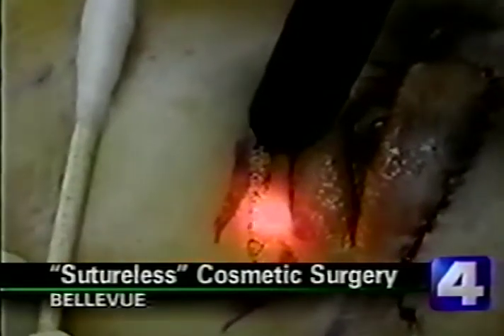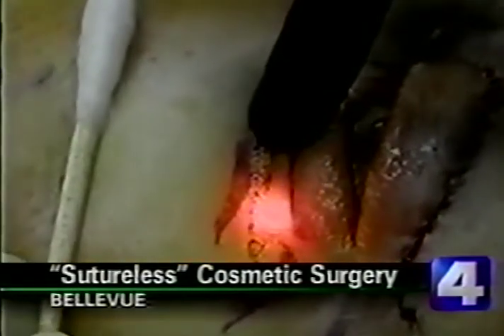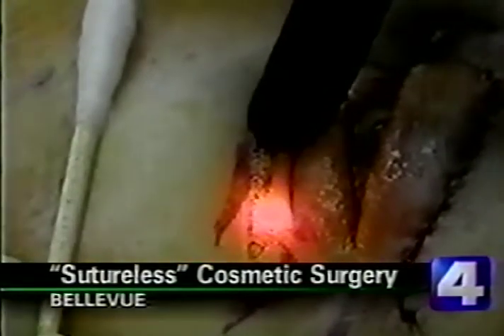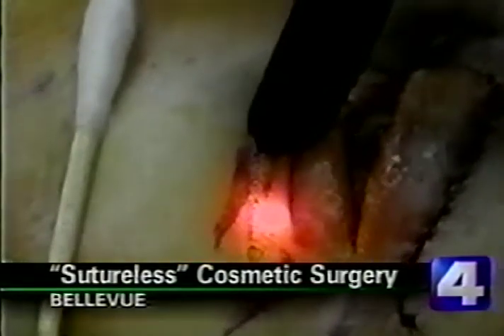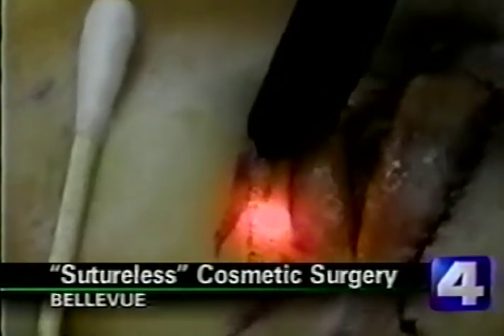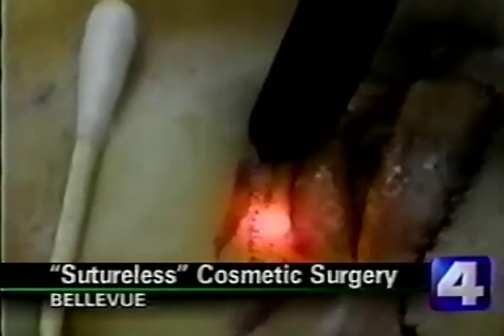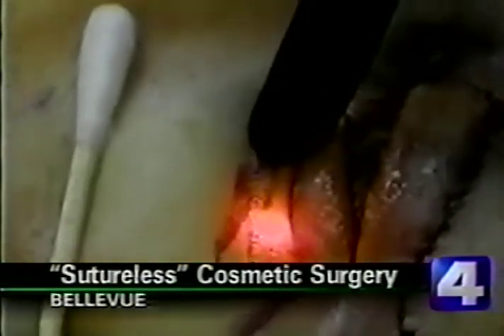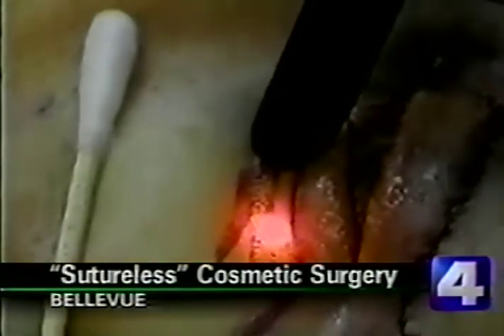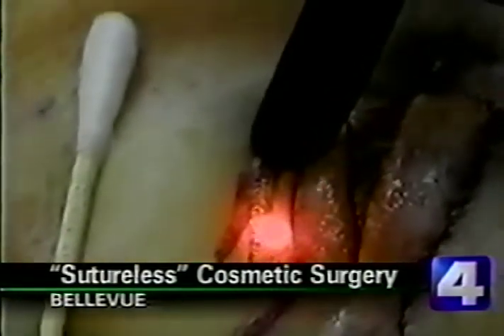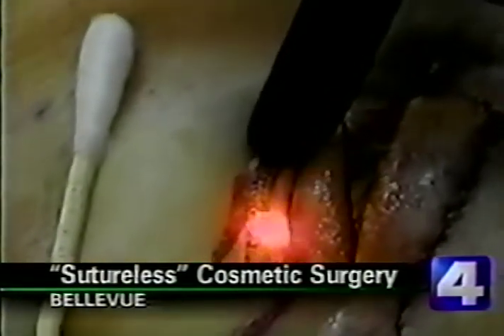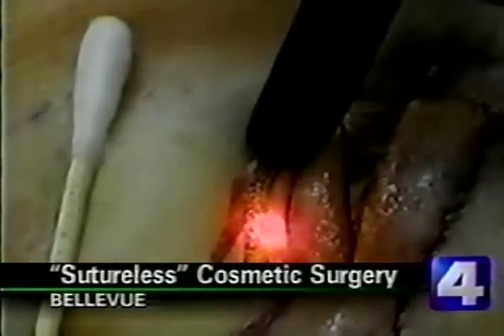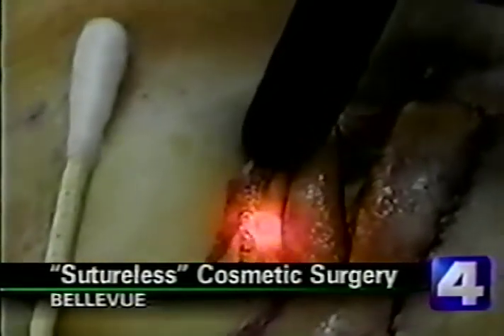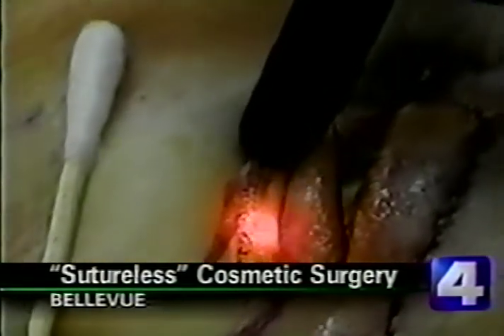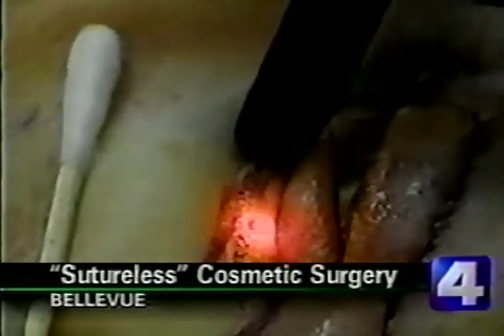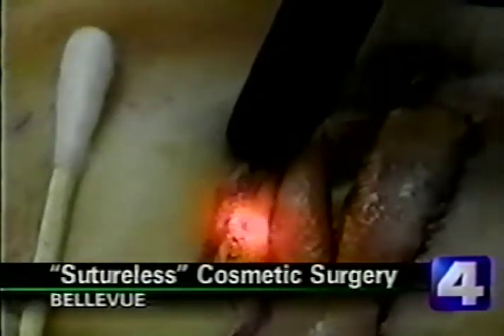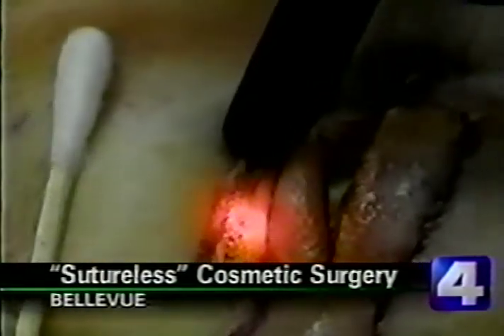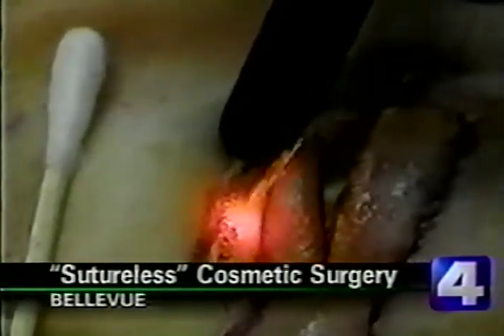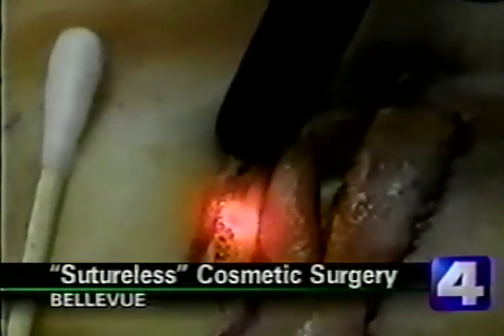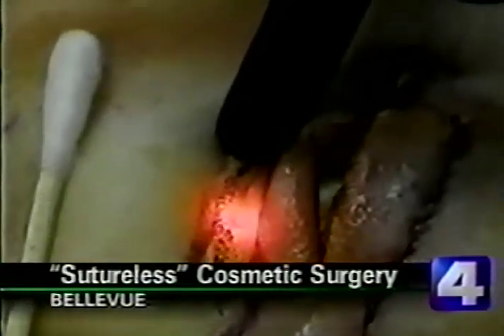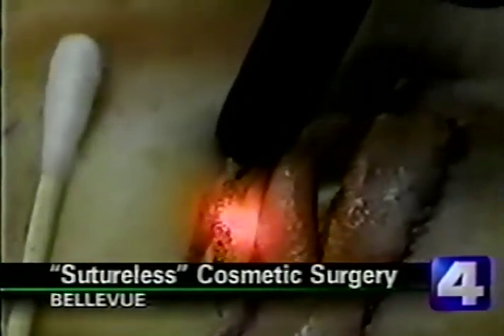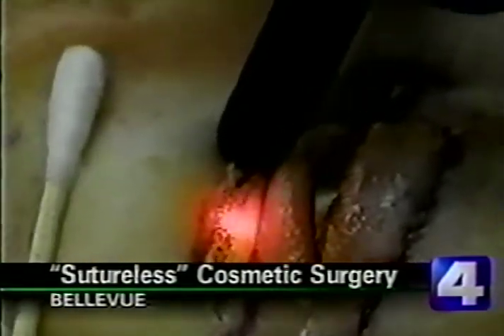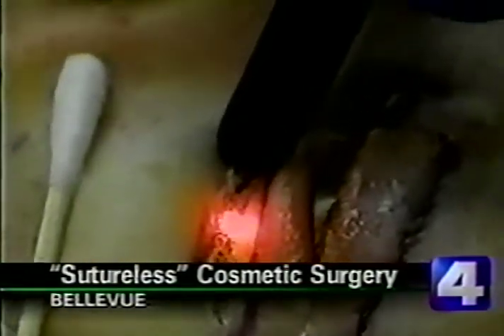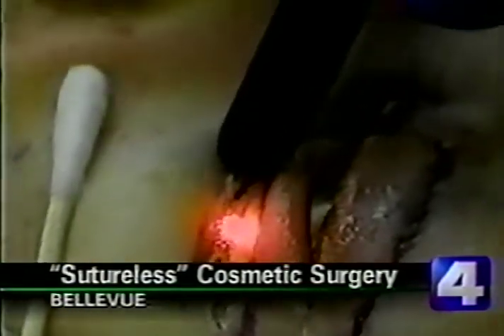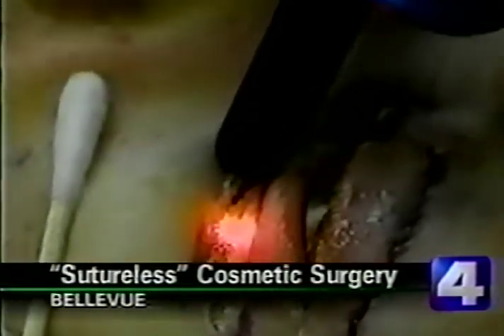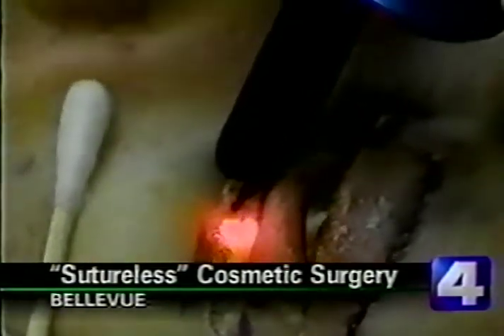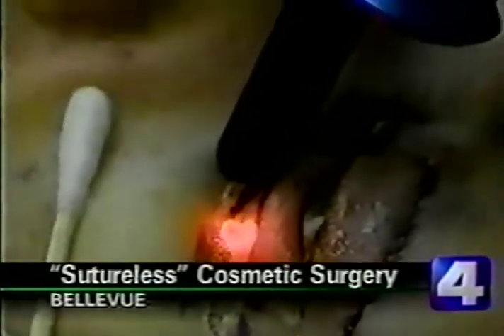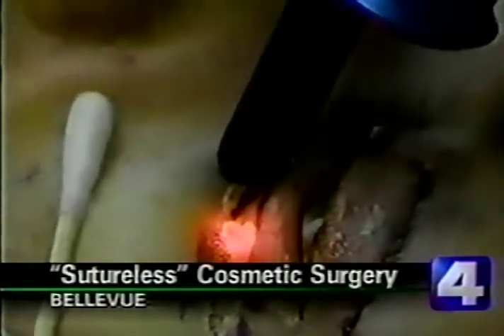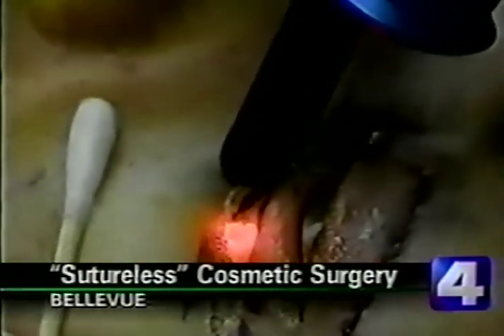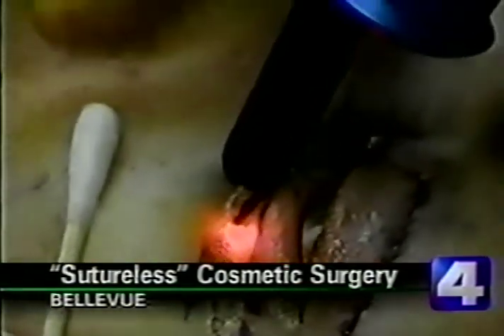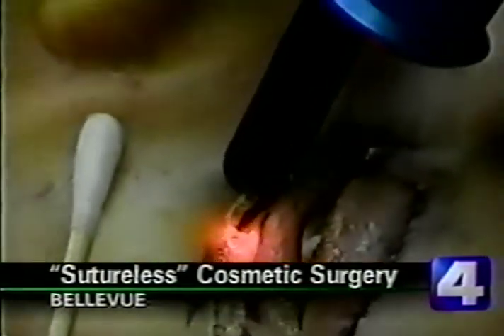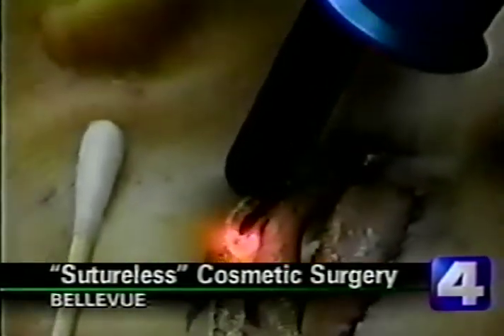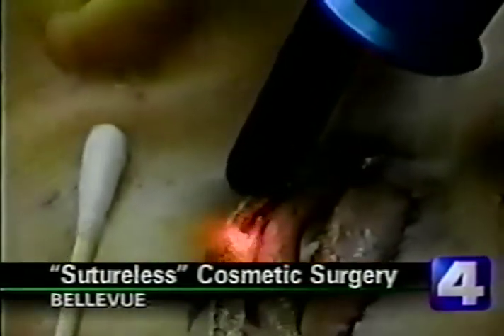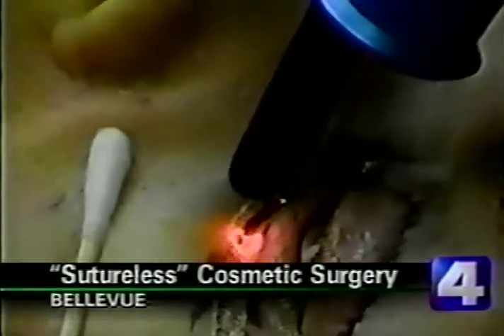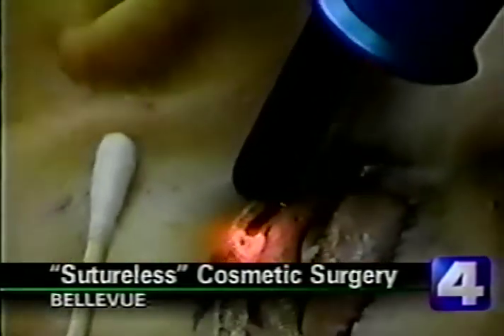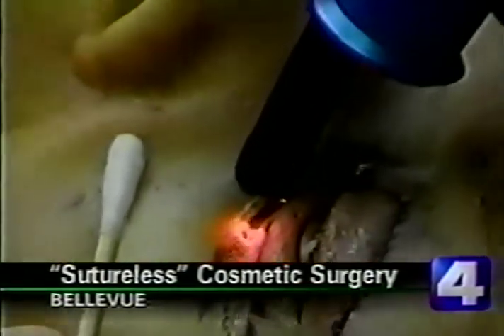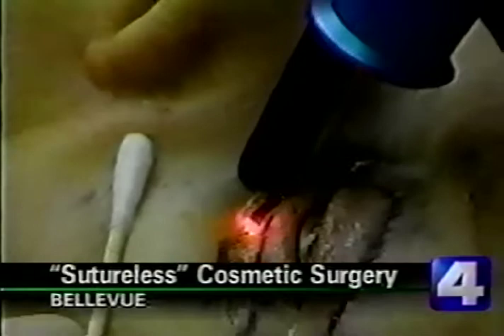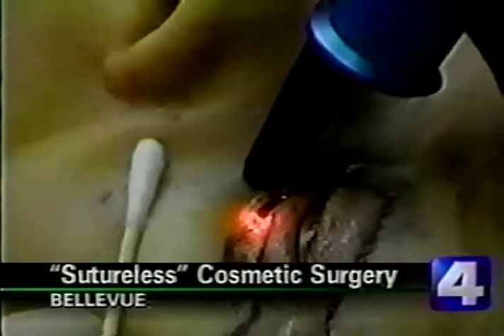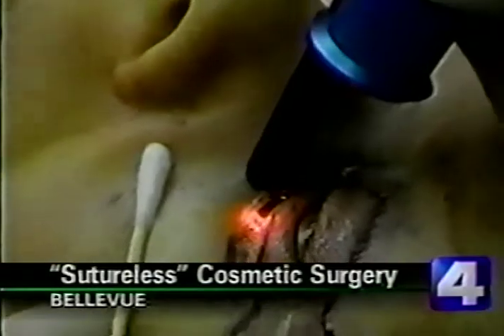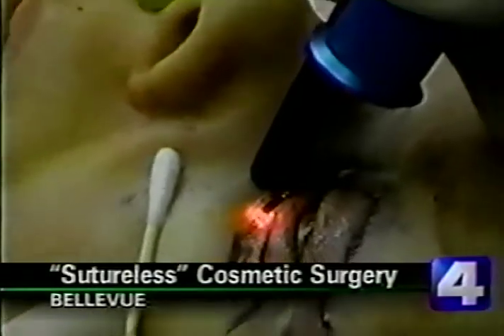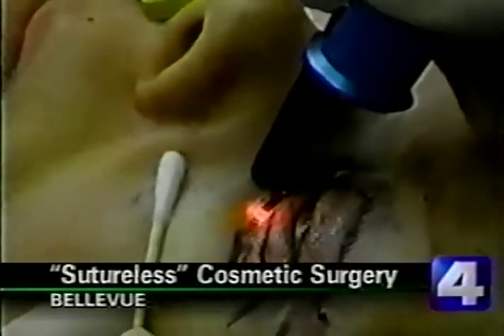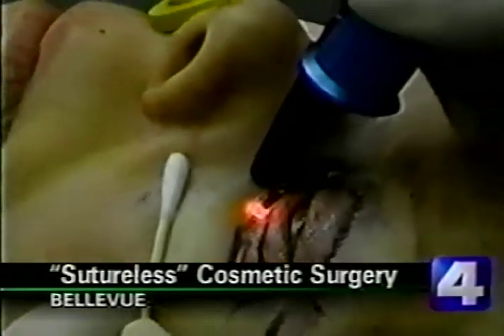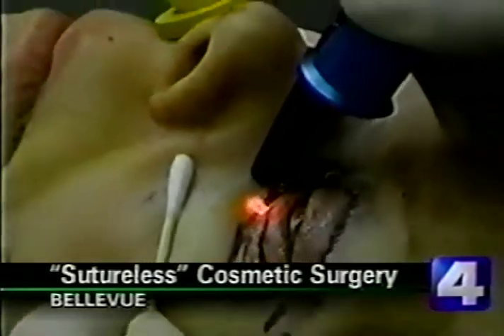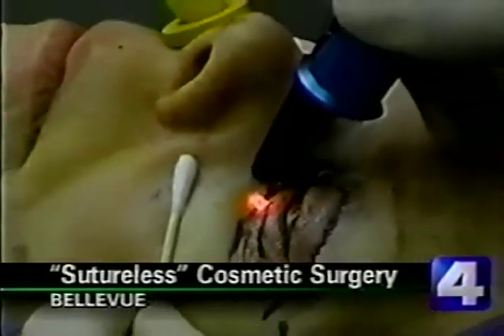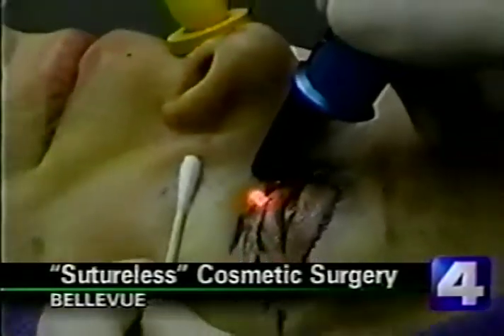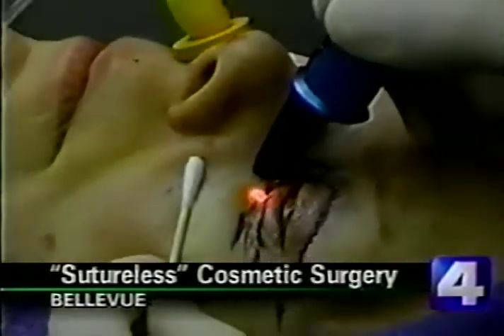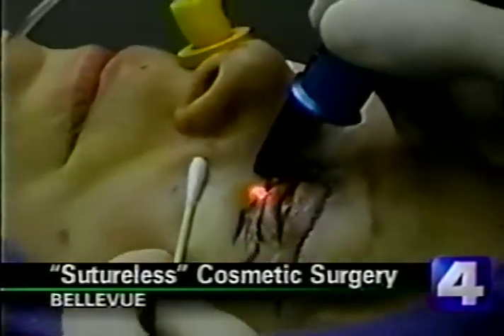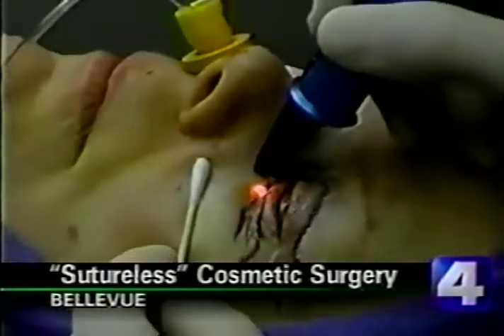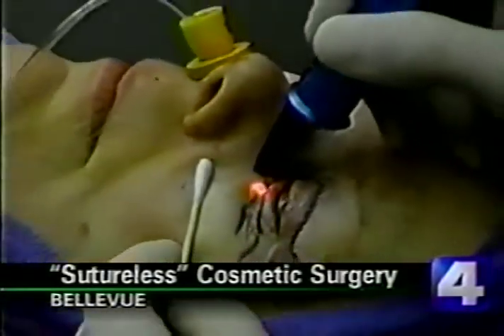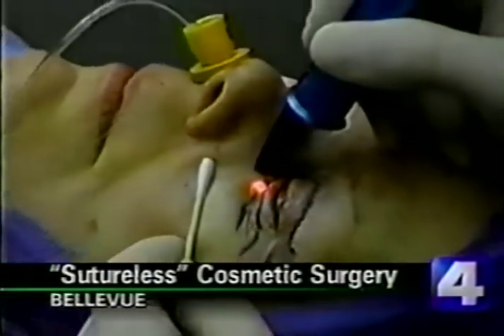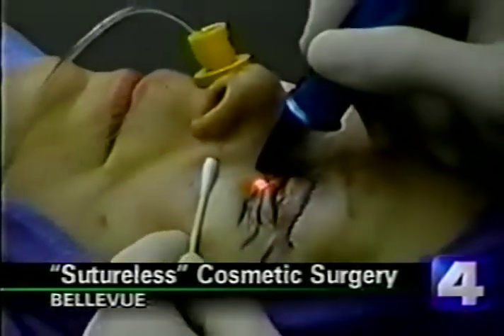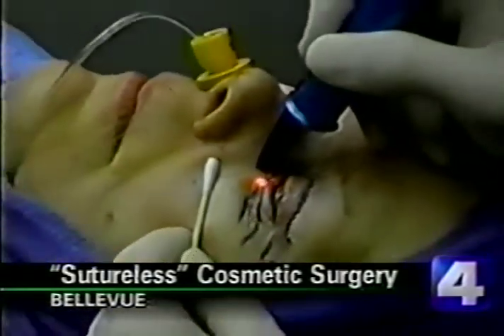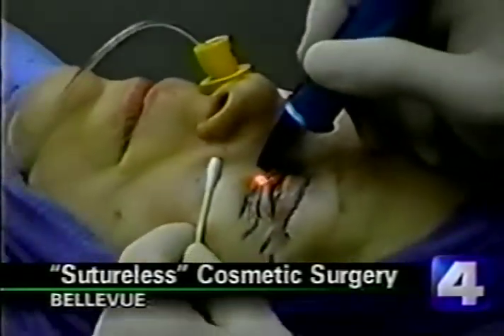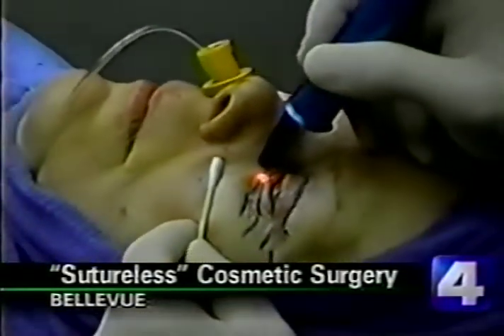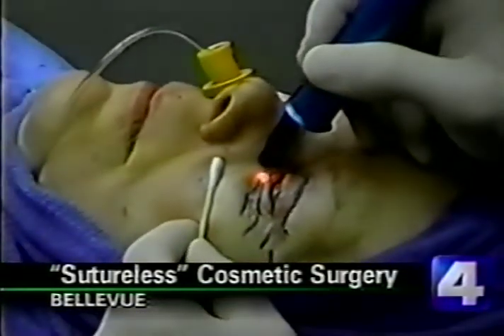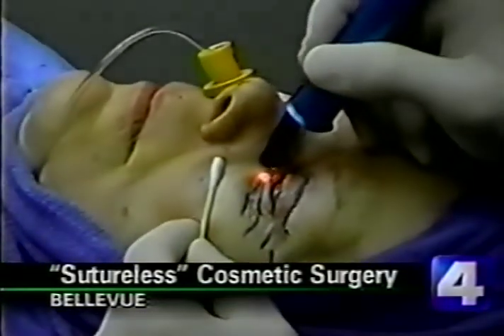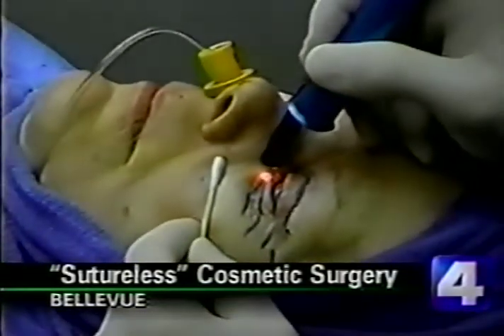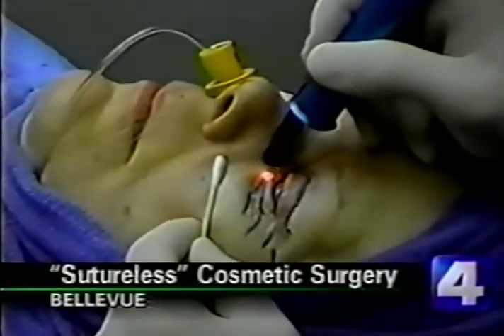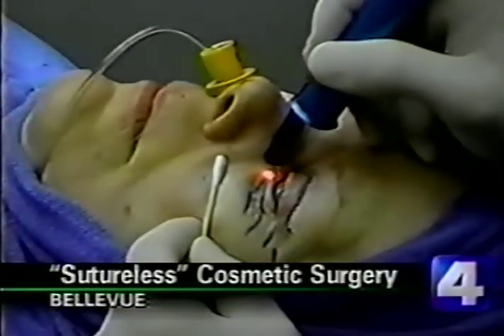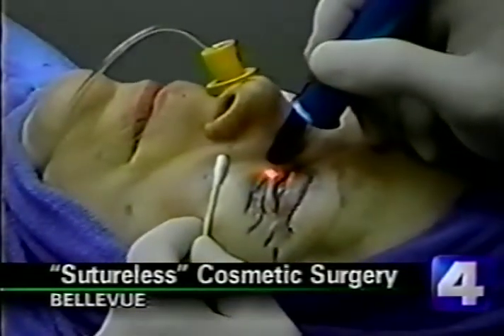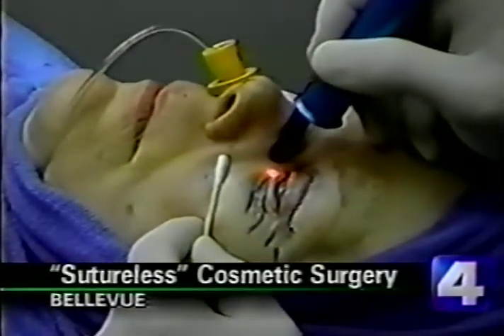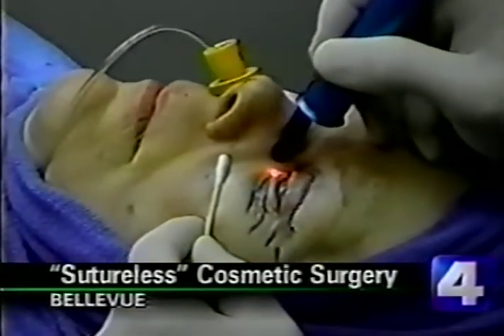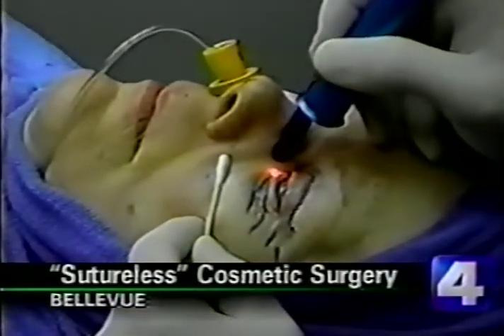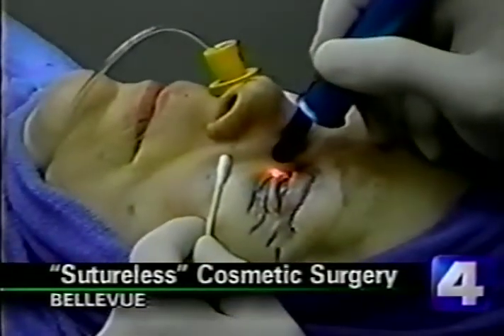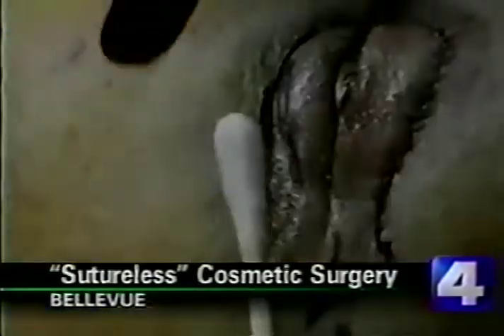And then suture it? Well, you don't suture it. No suturing. Interesting. You just replace the tissues, and they seal themselves within 24 to 48 hours.